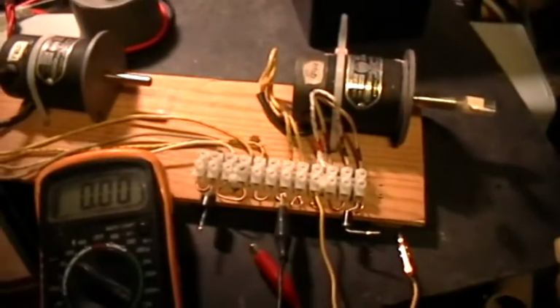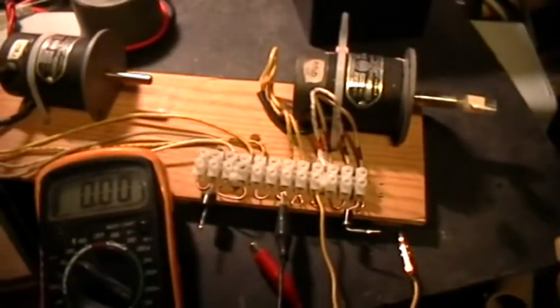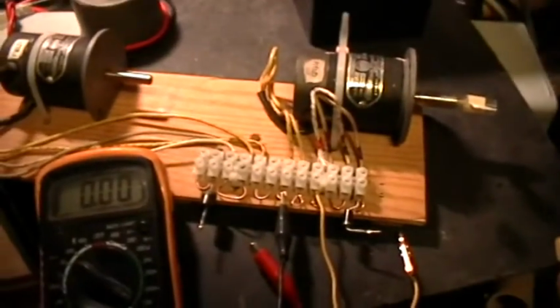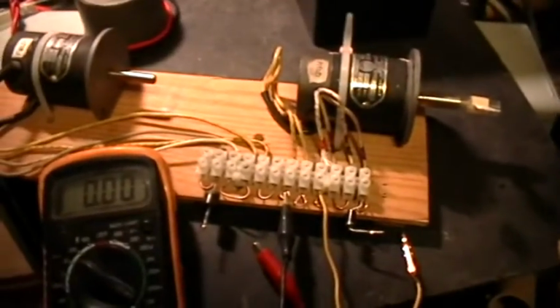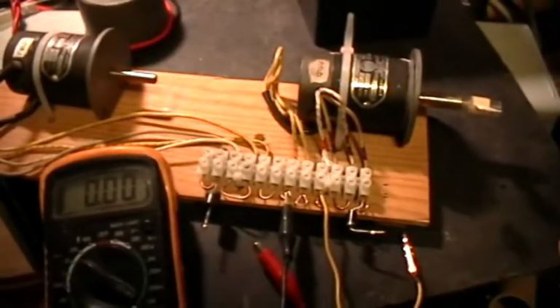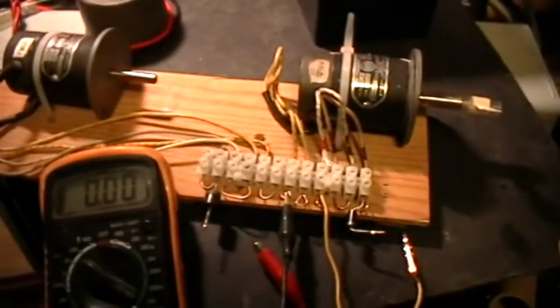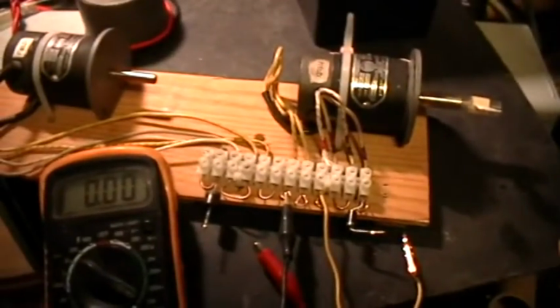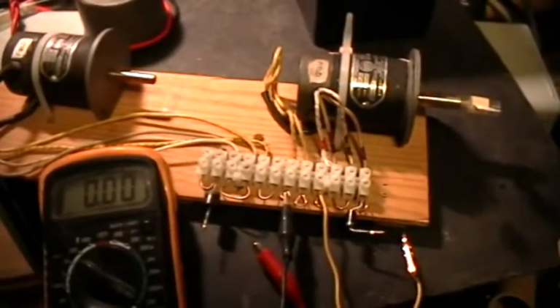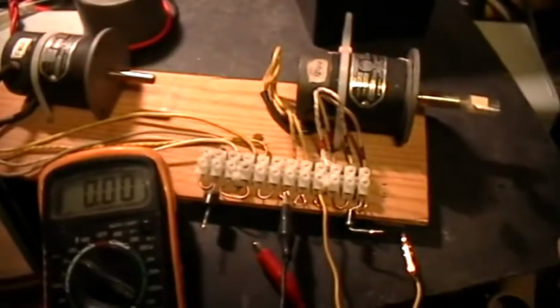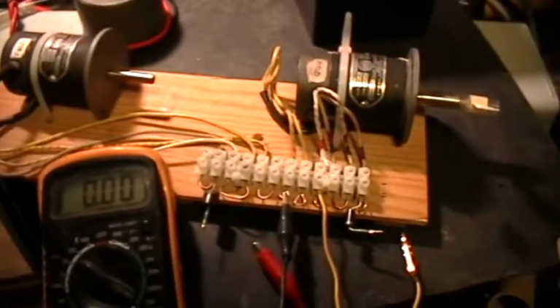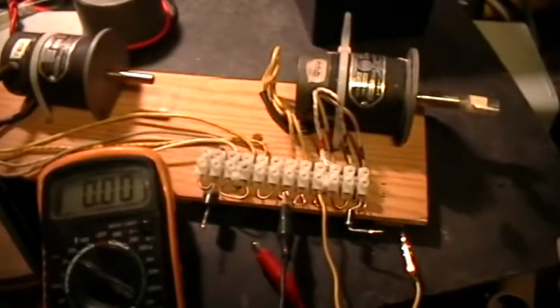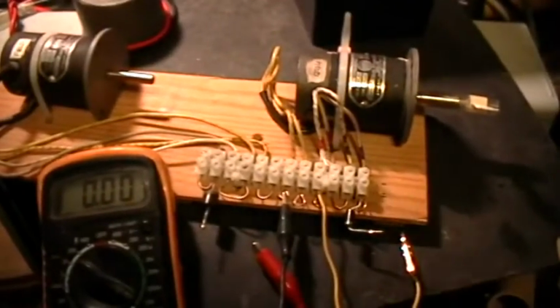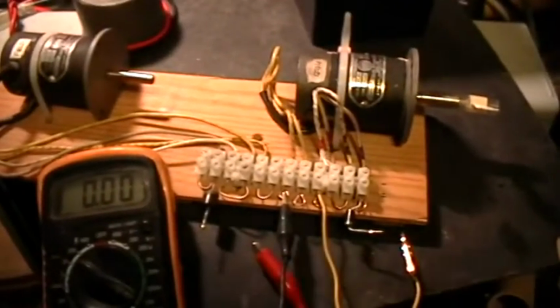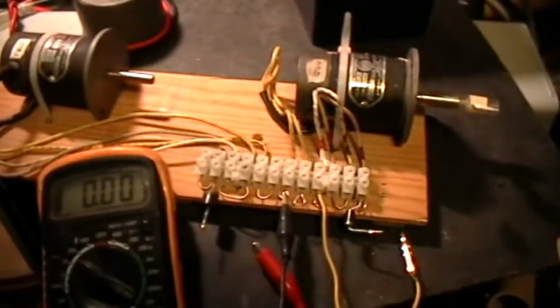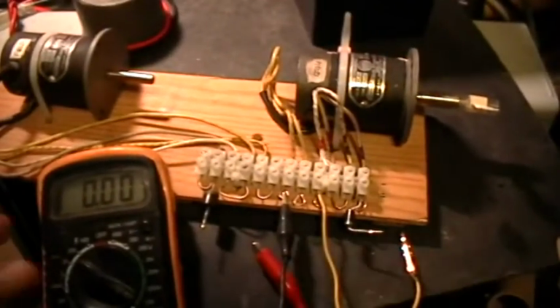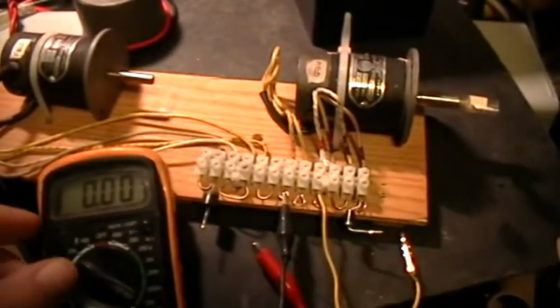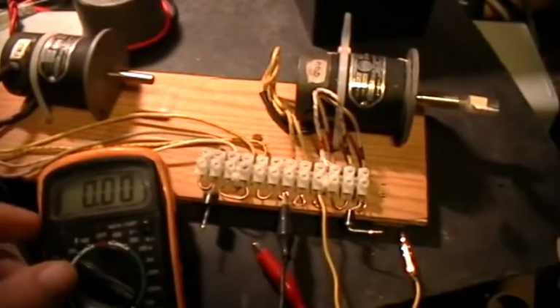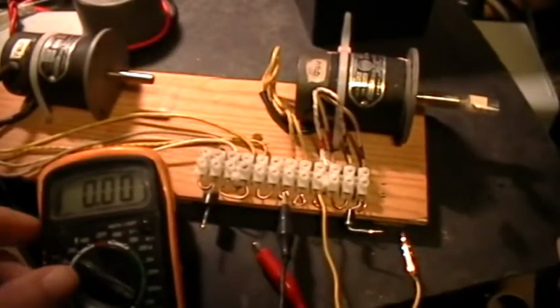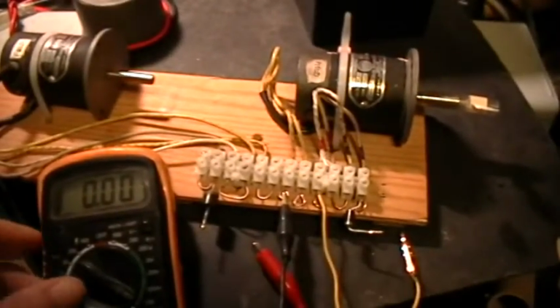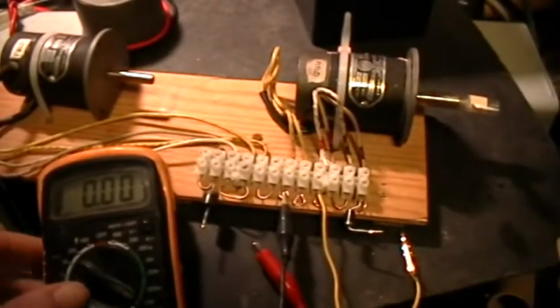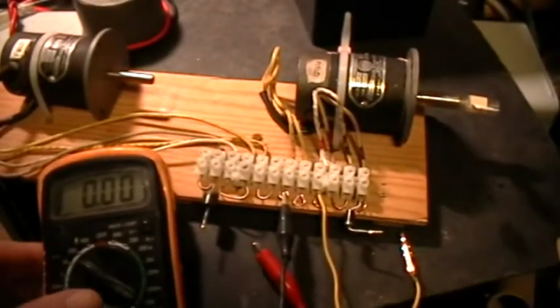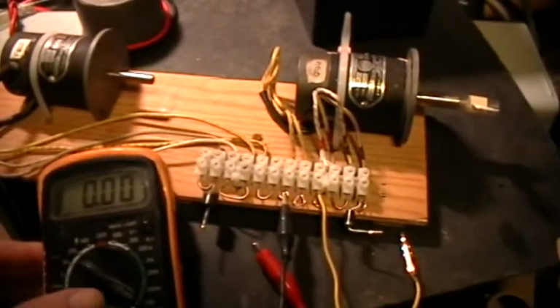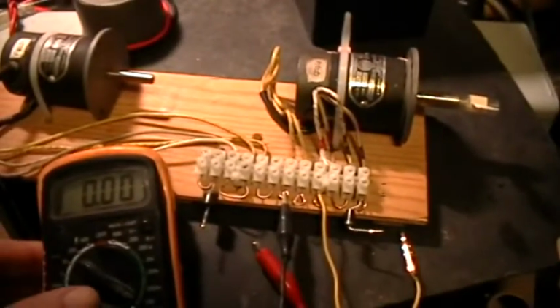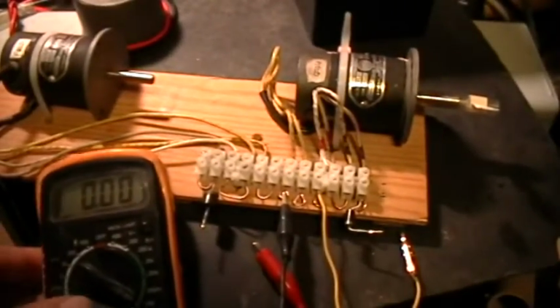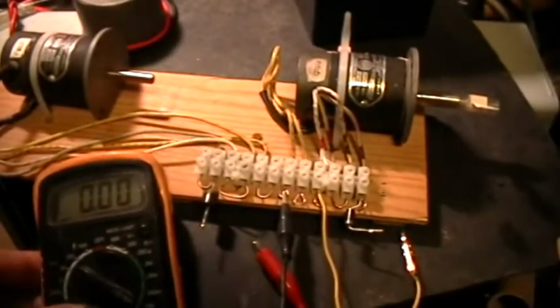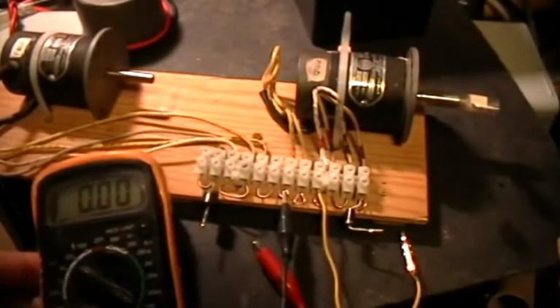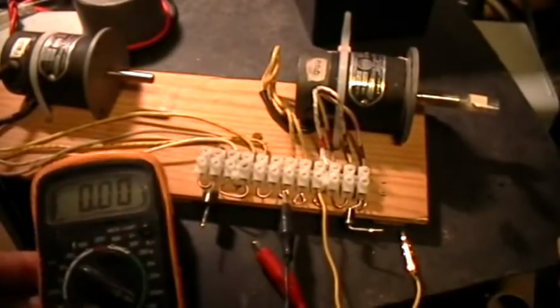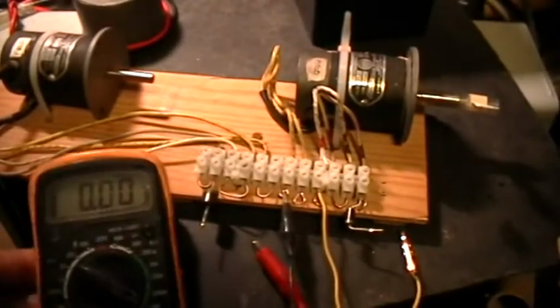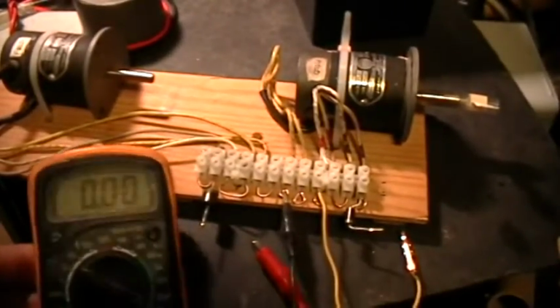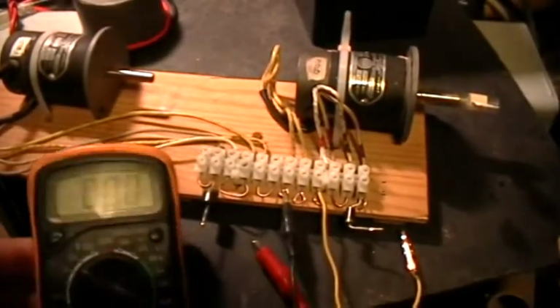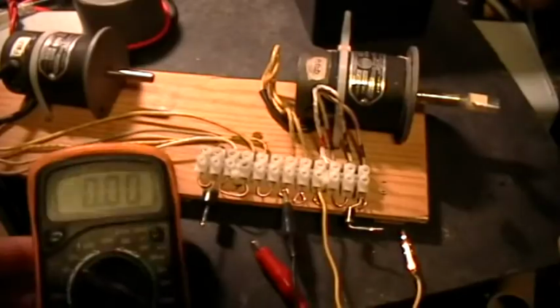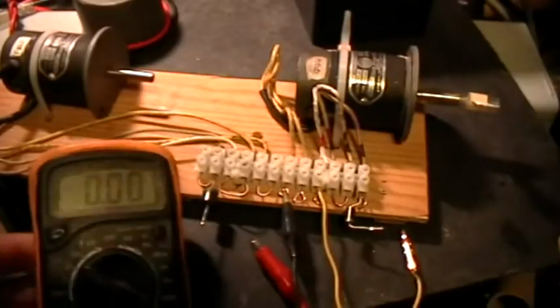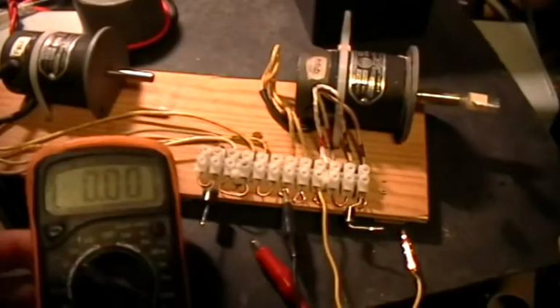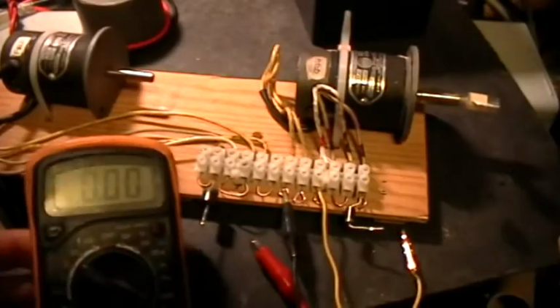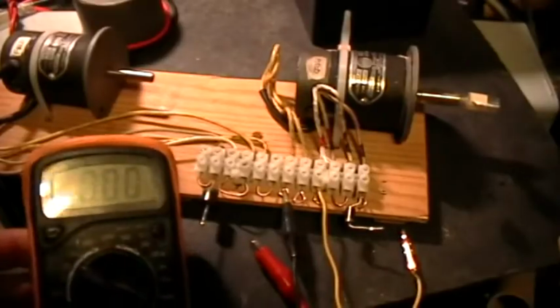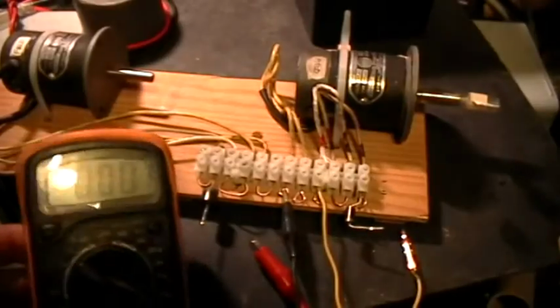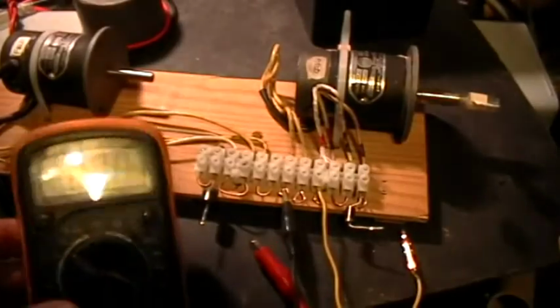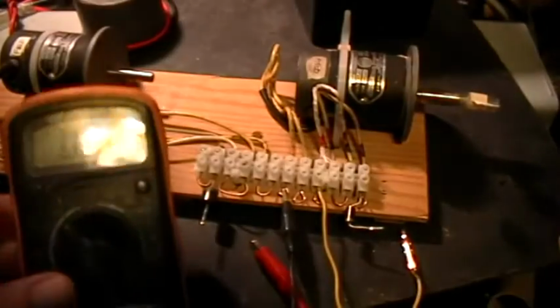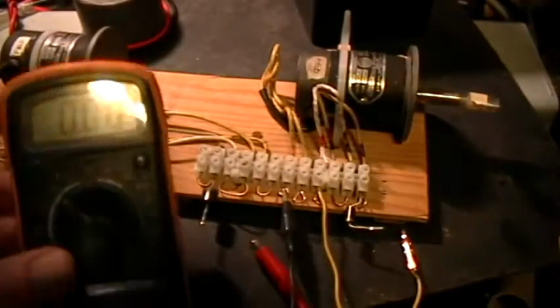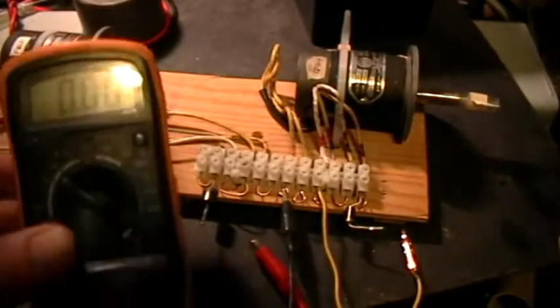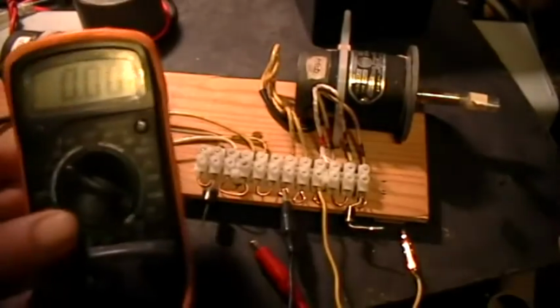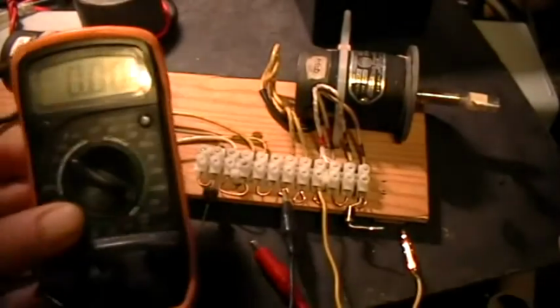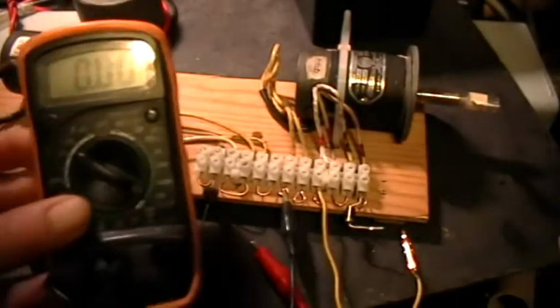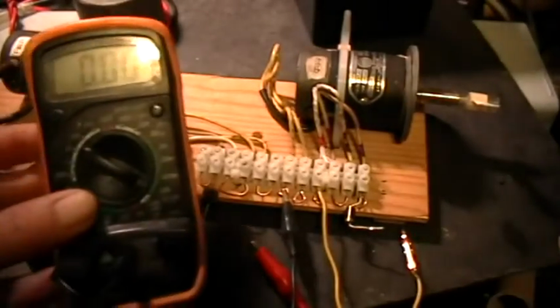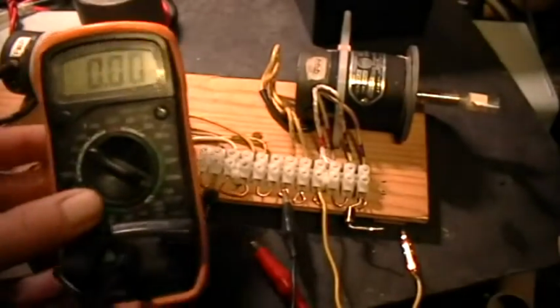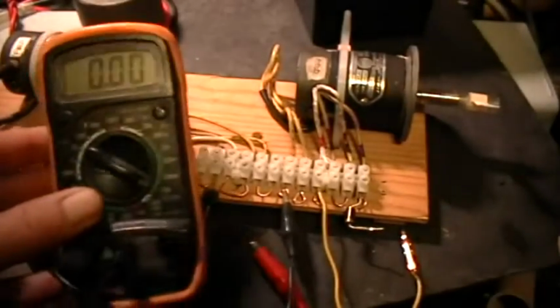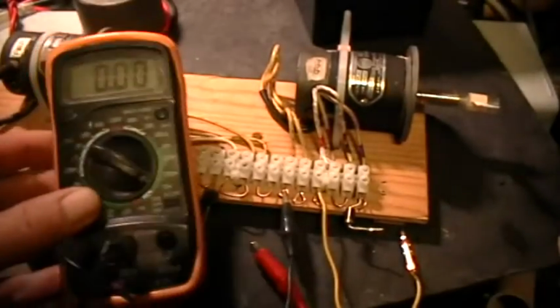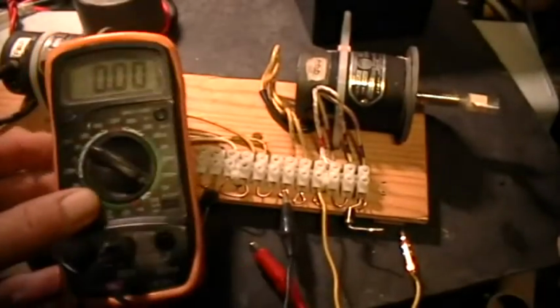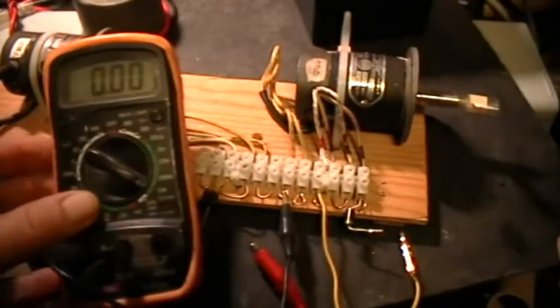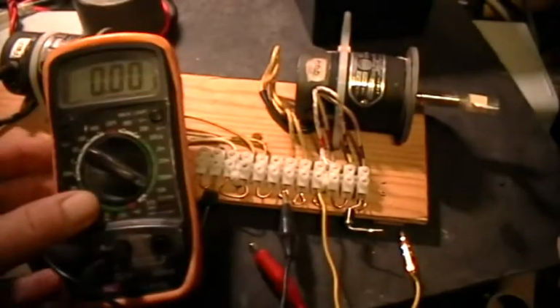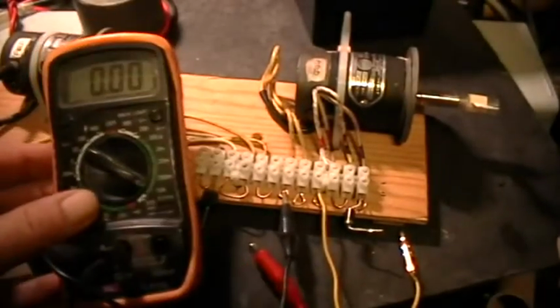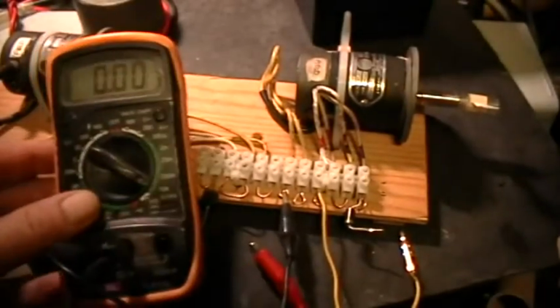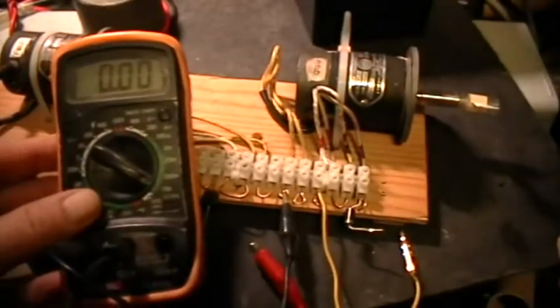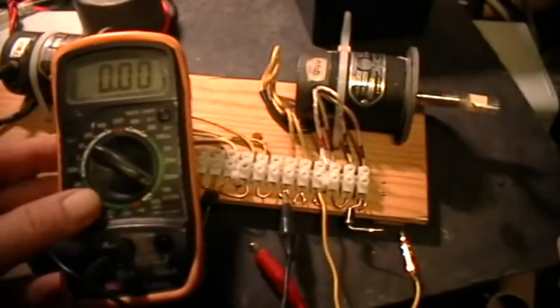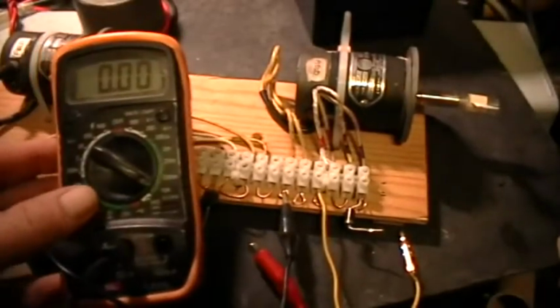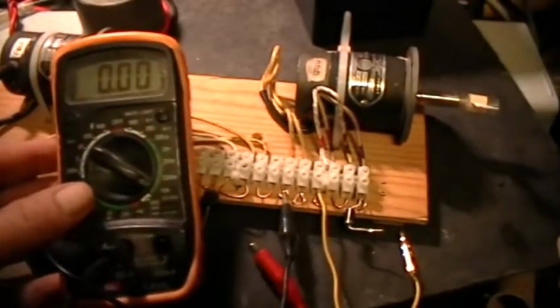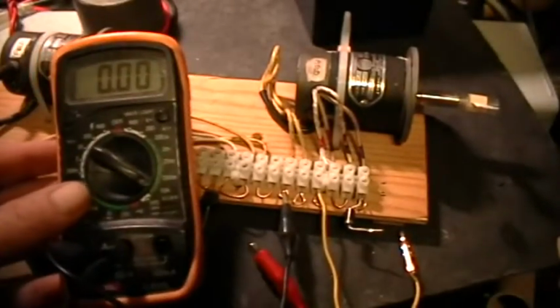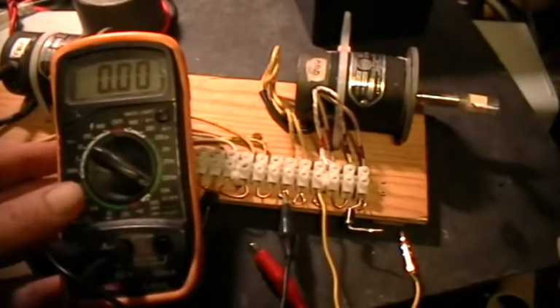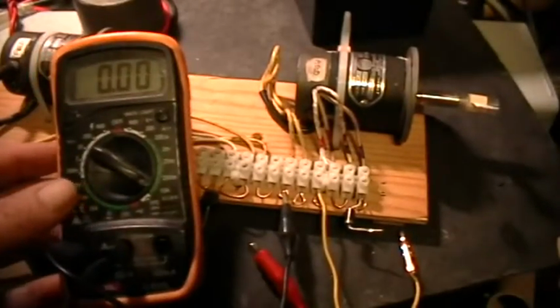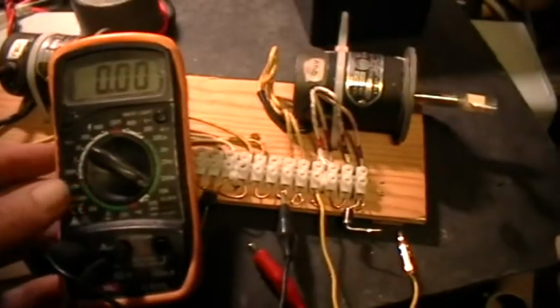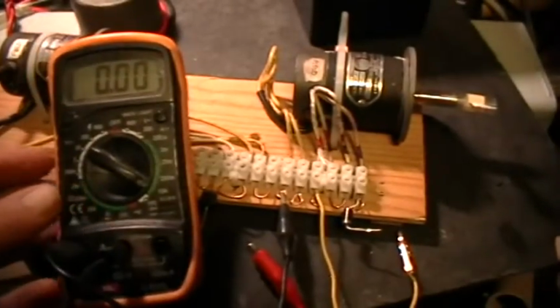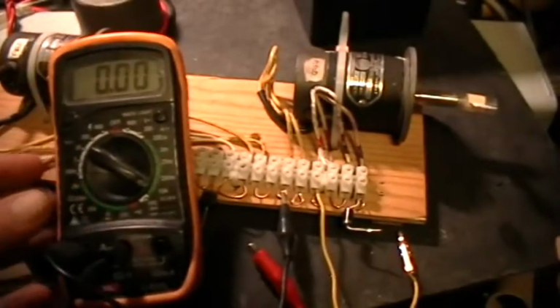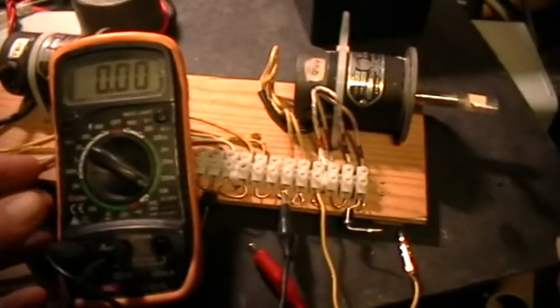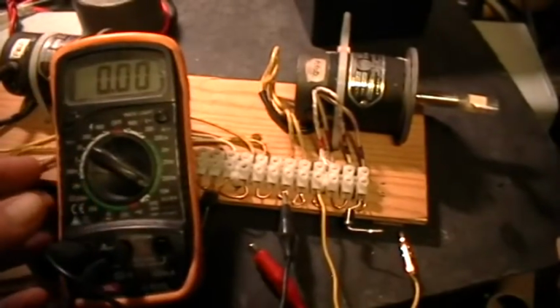And here's an armature. I'll just pop that up there so you can see it.